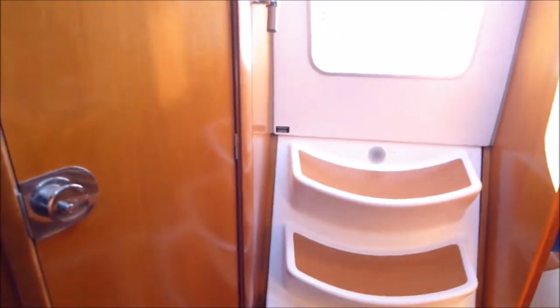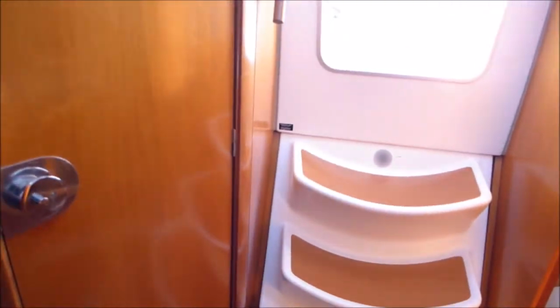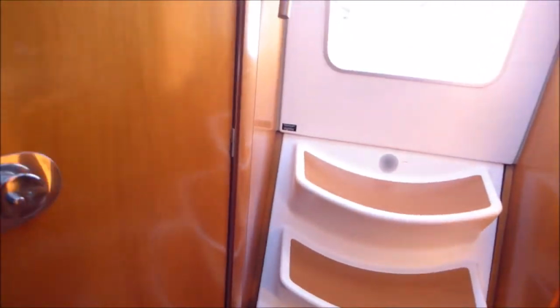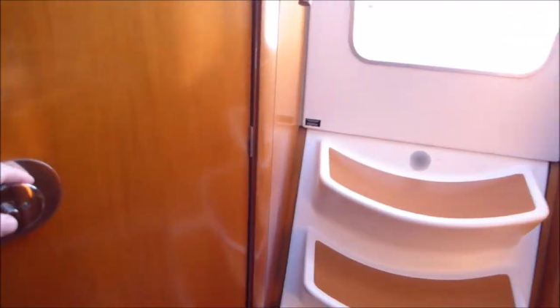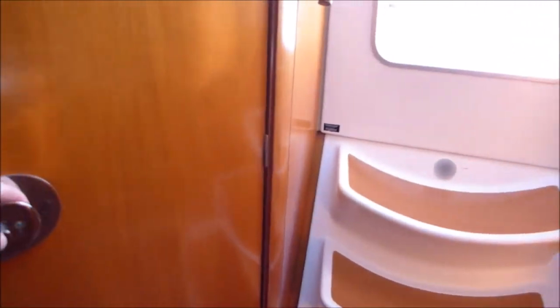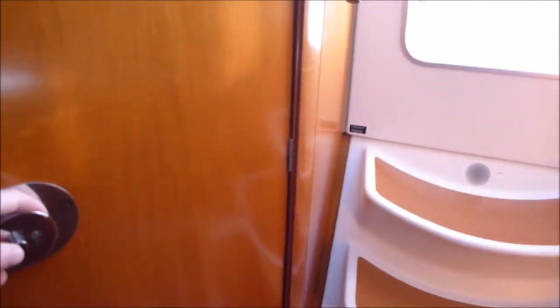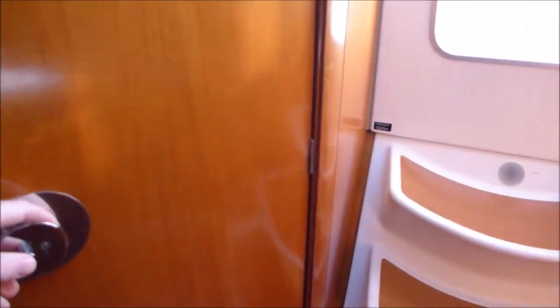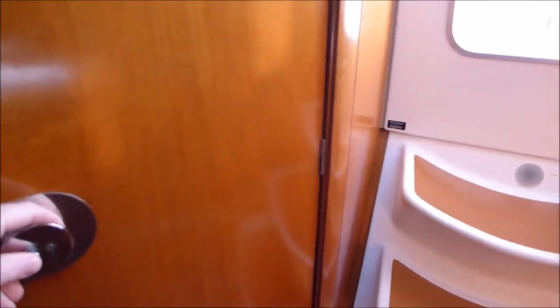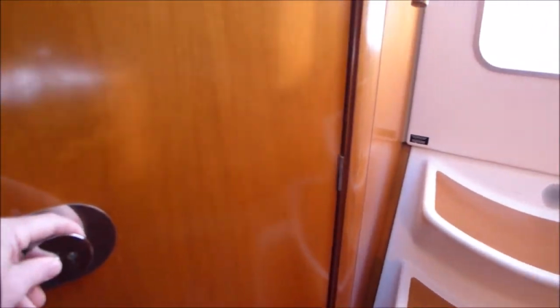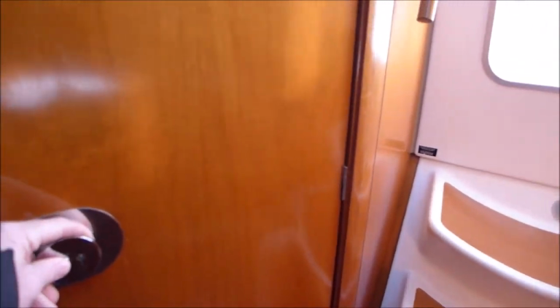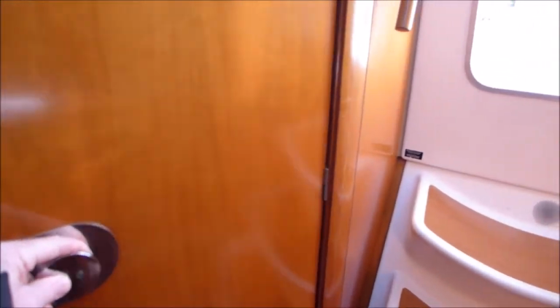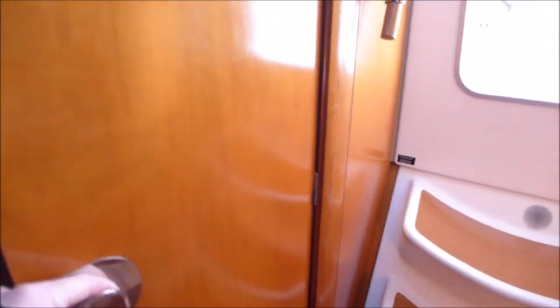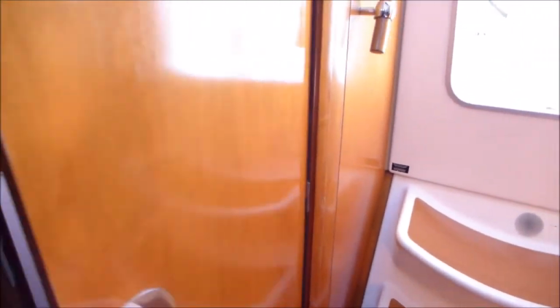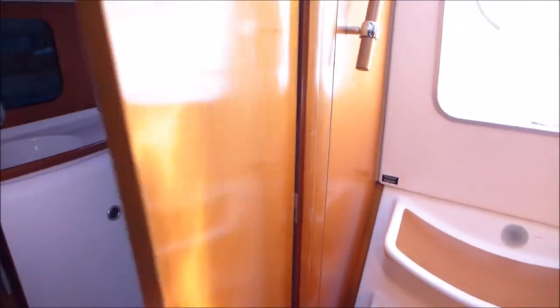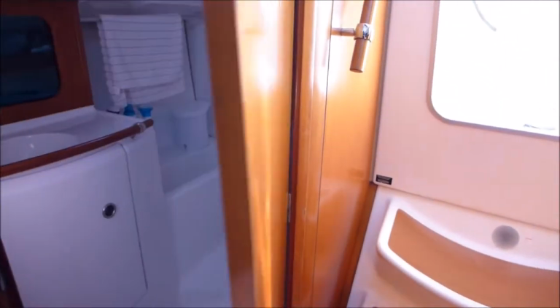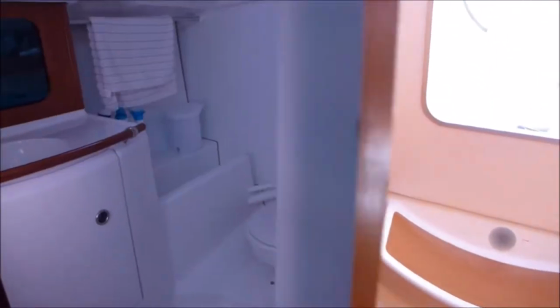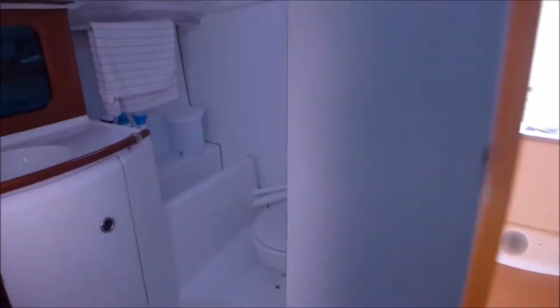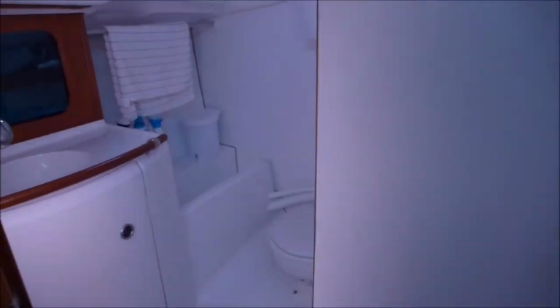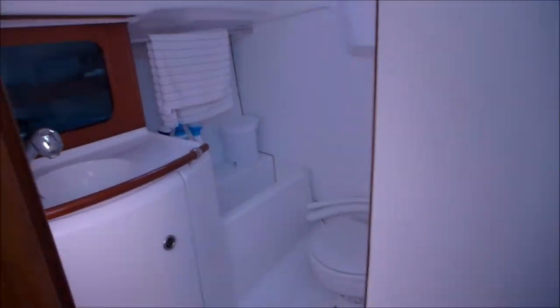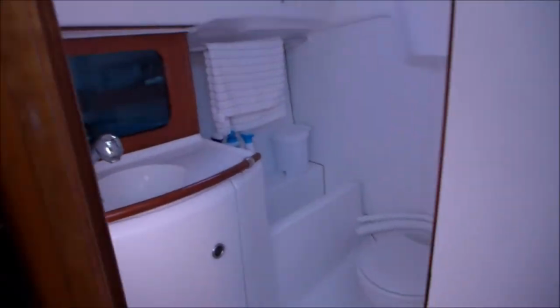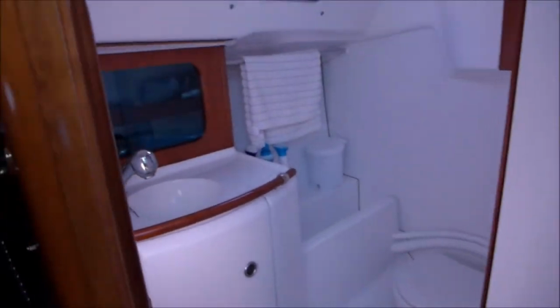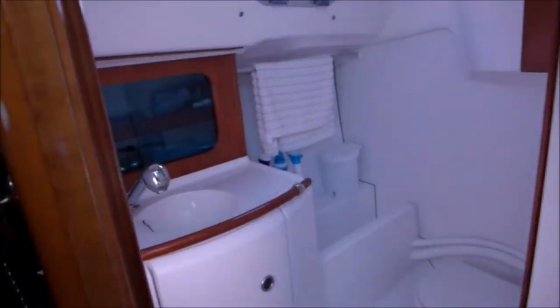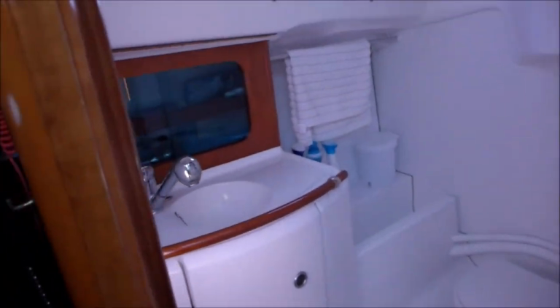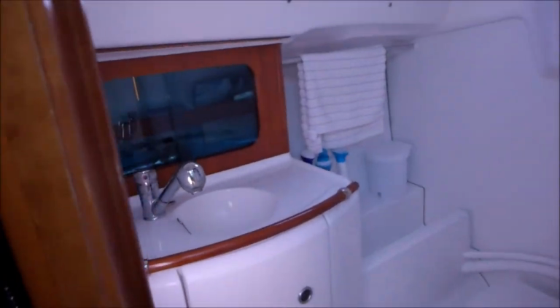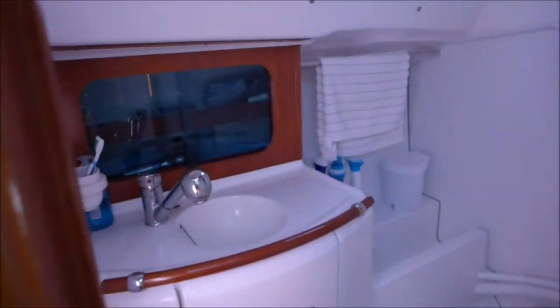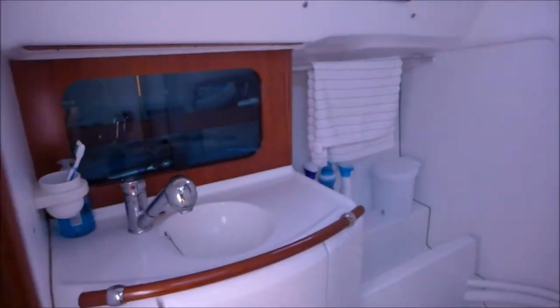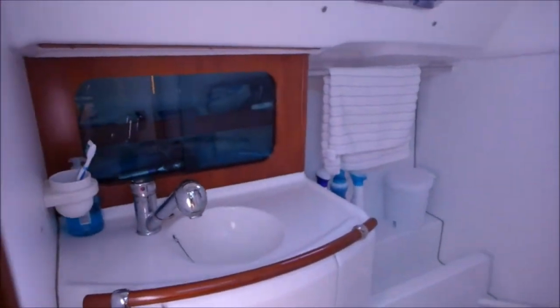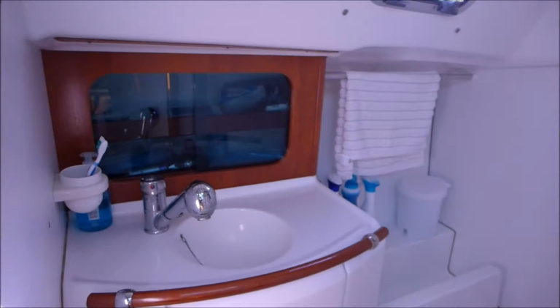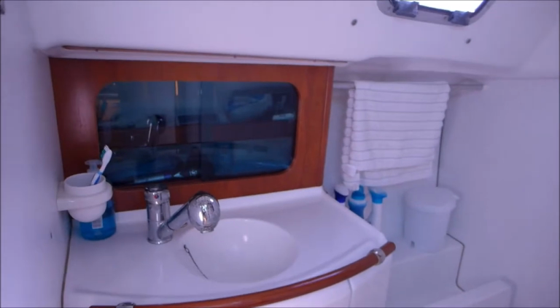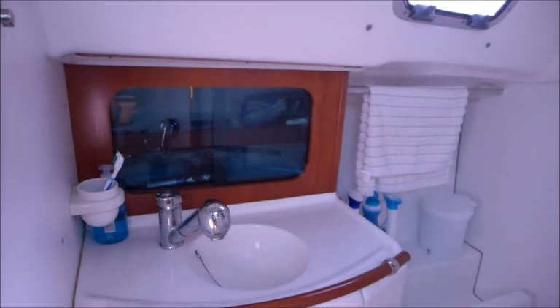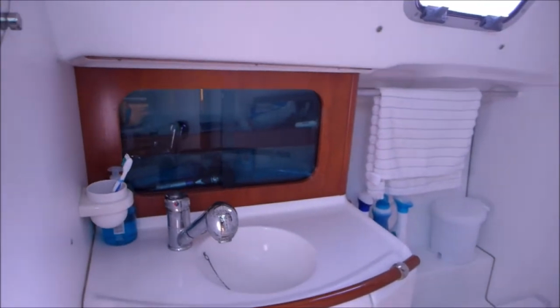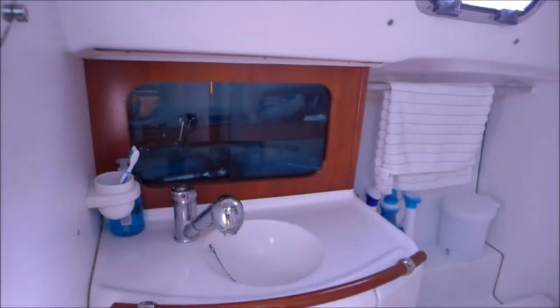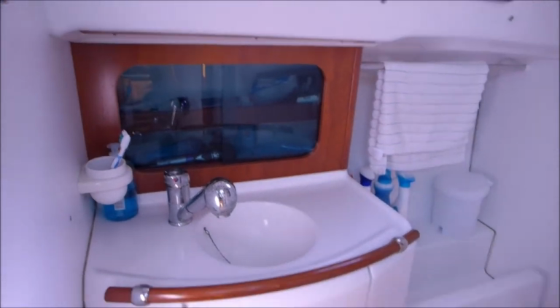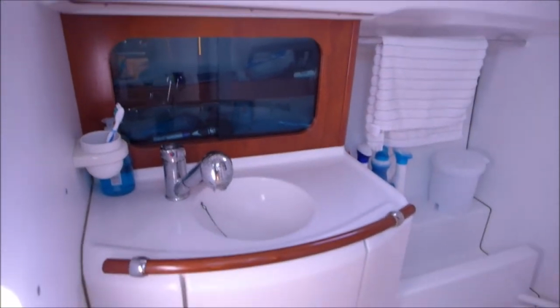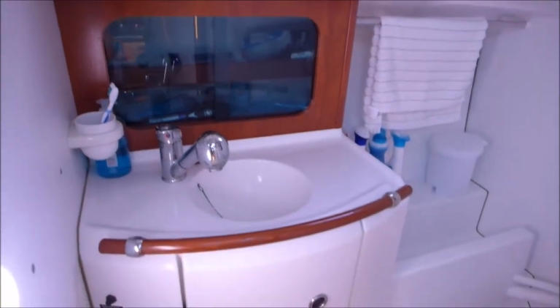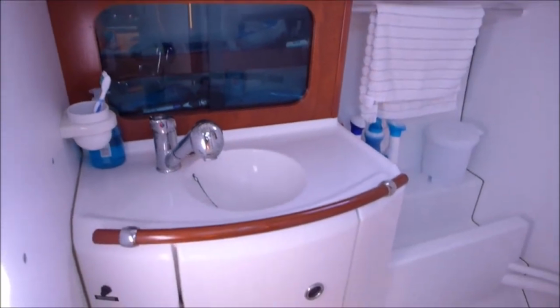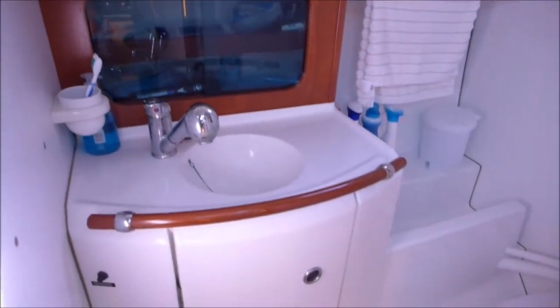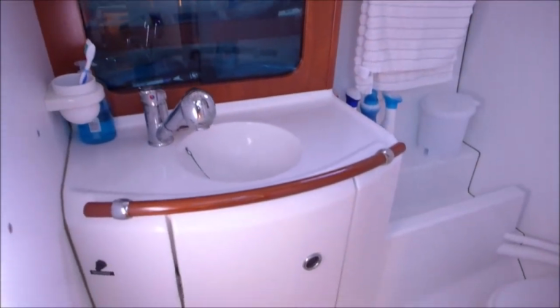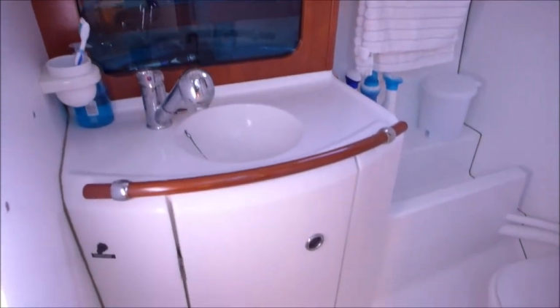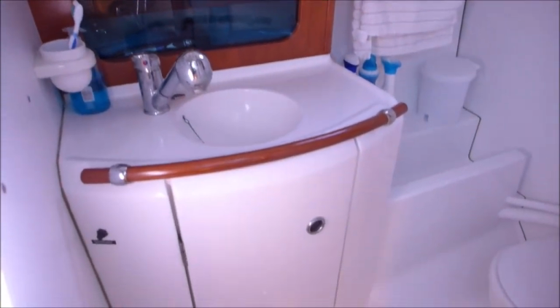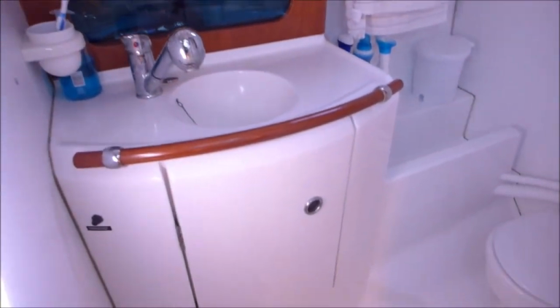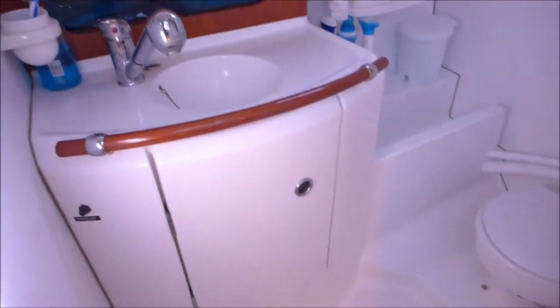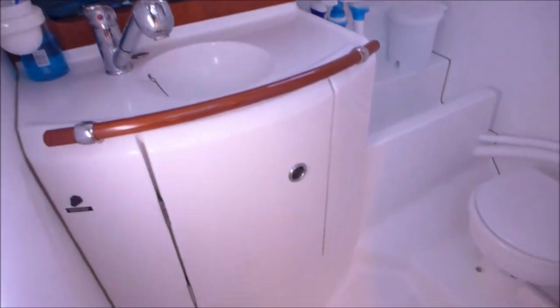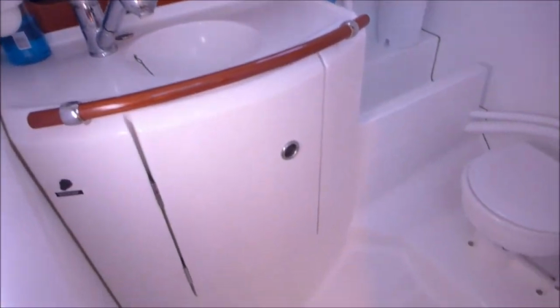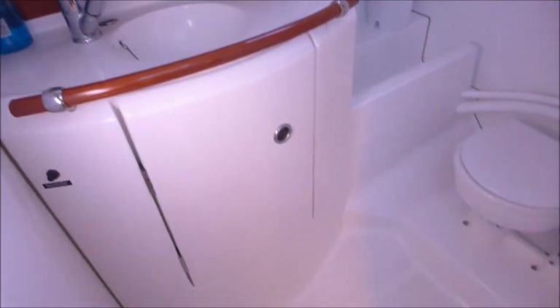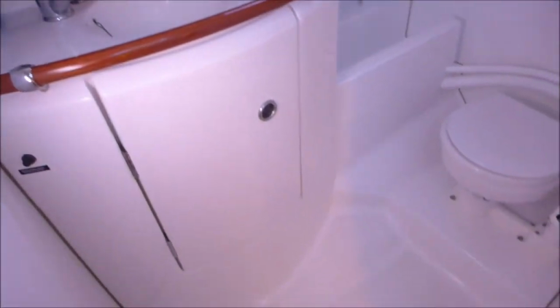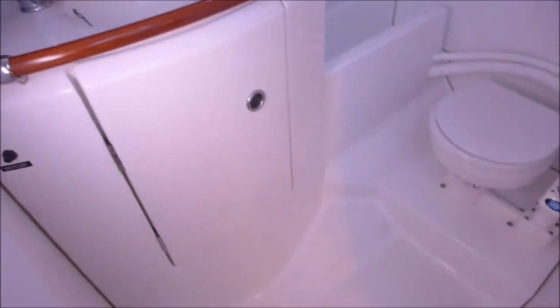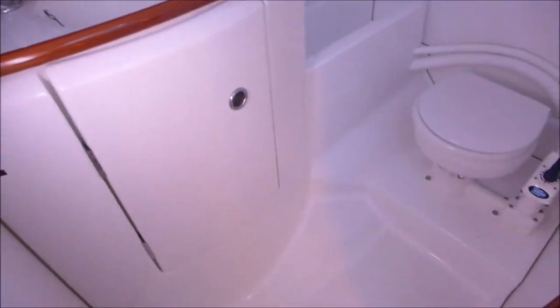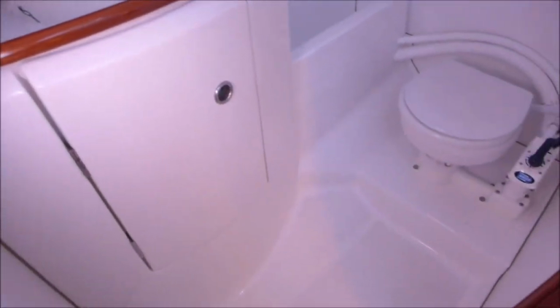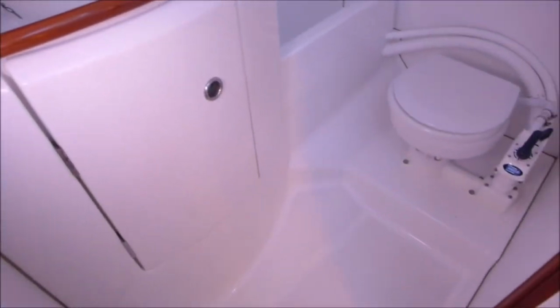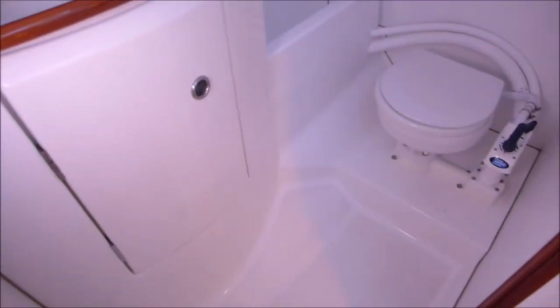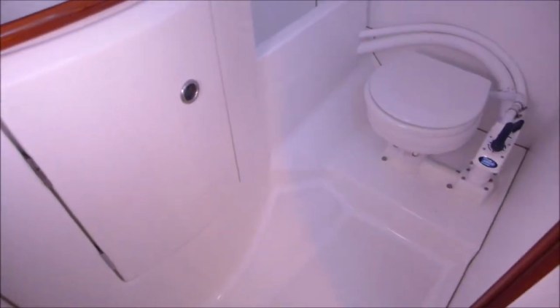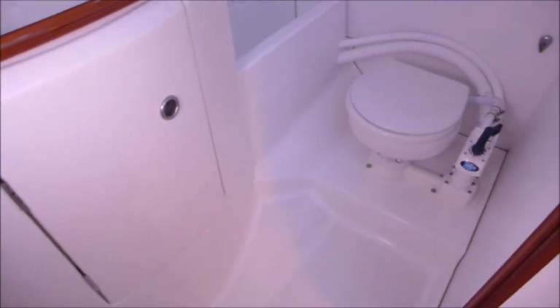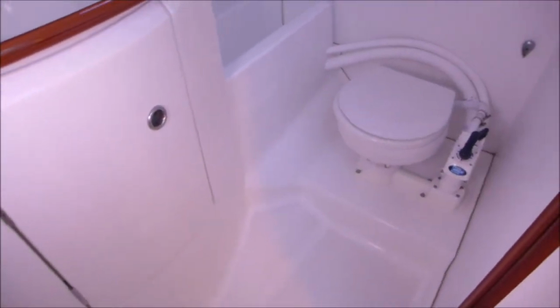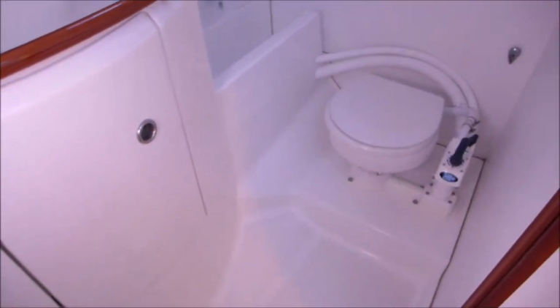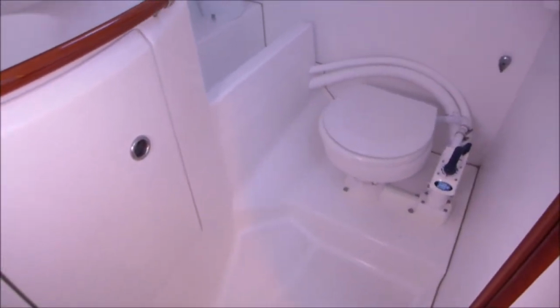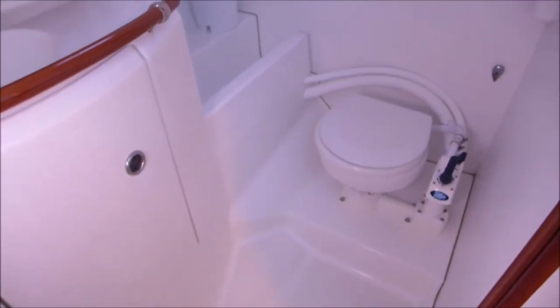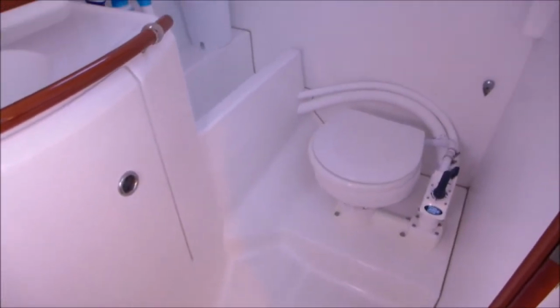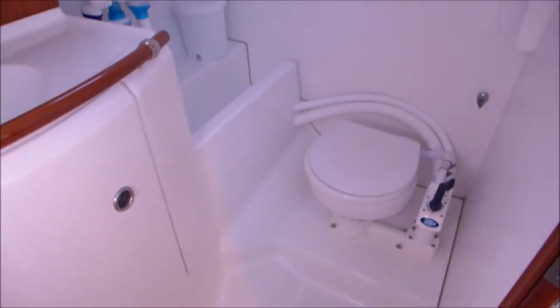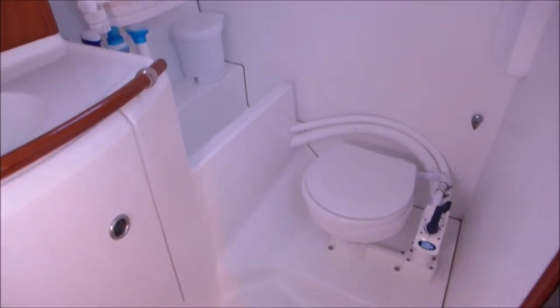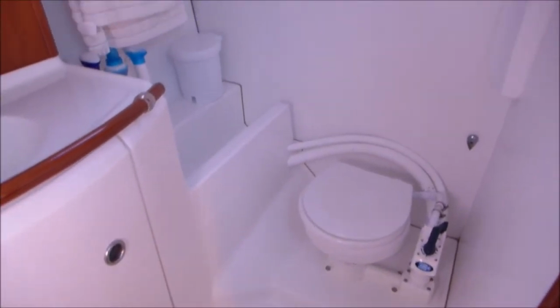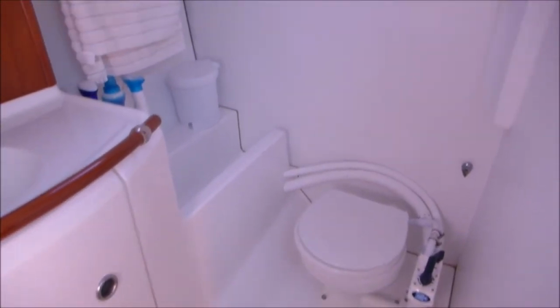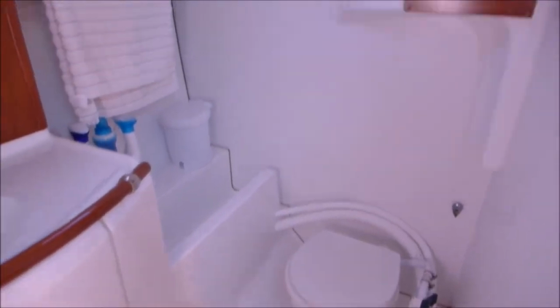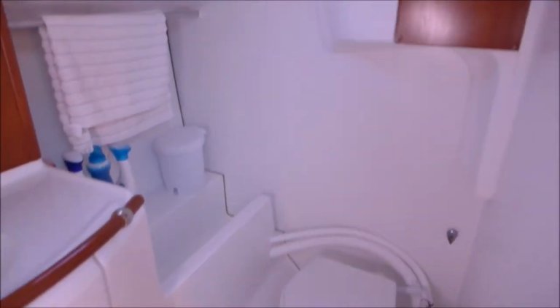Here we're coming into the heads of the boat — pull-out shower, hot and cold pressurised water and the marine heads.